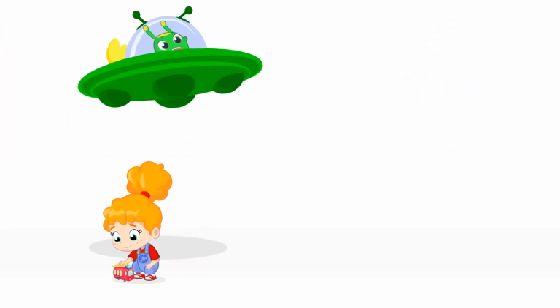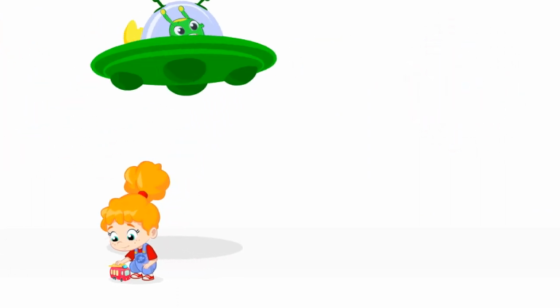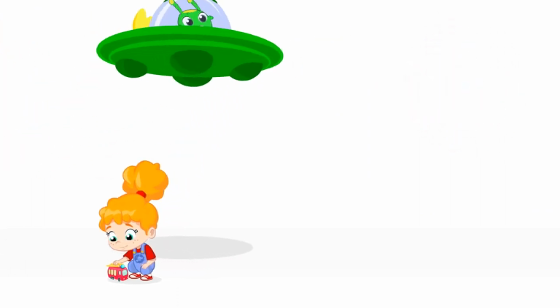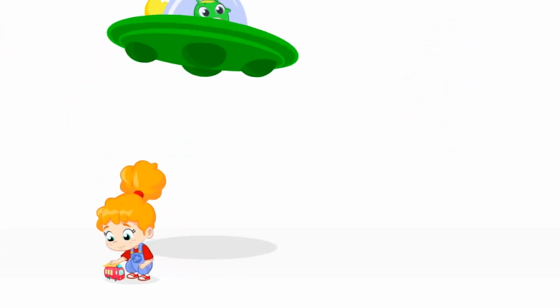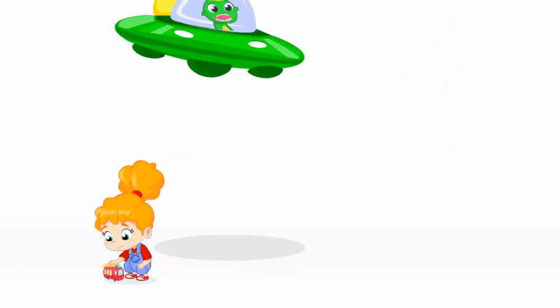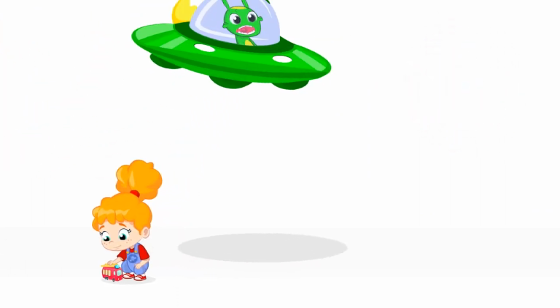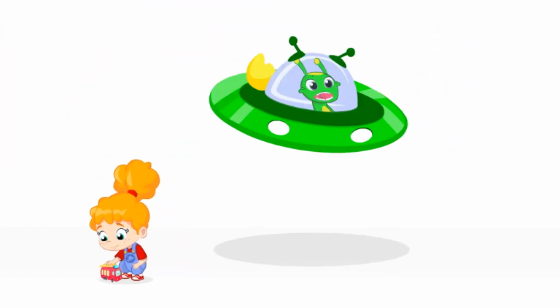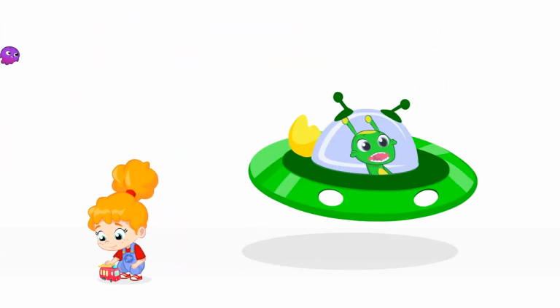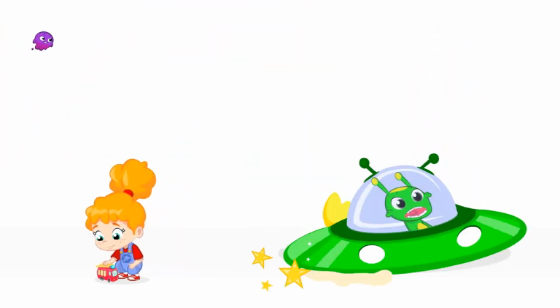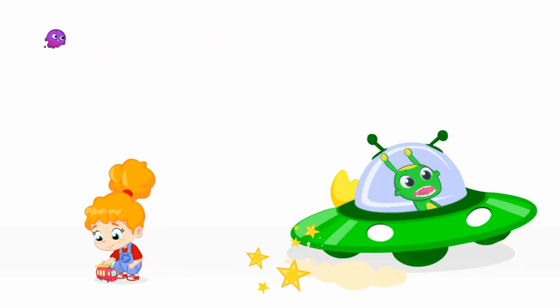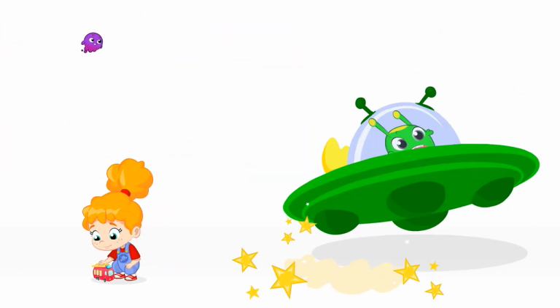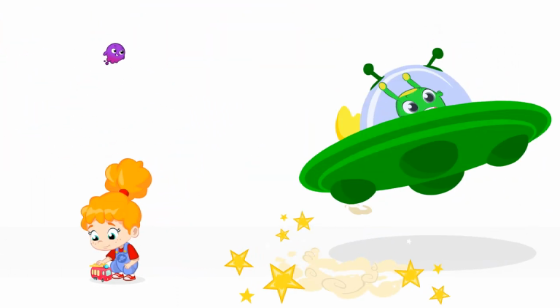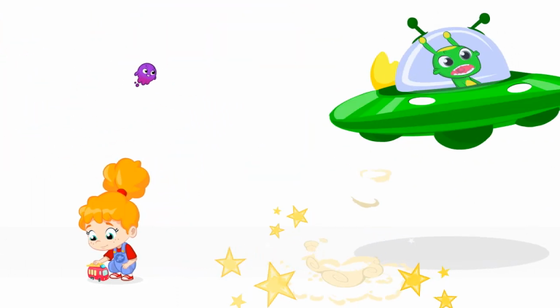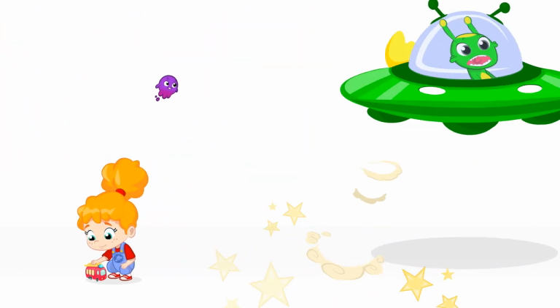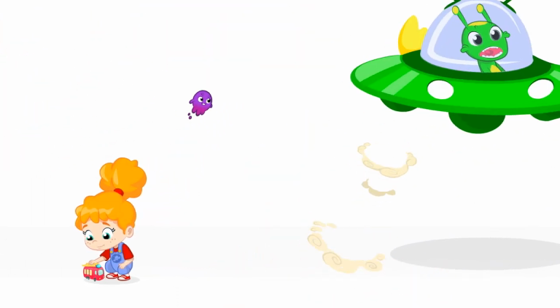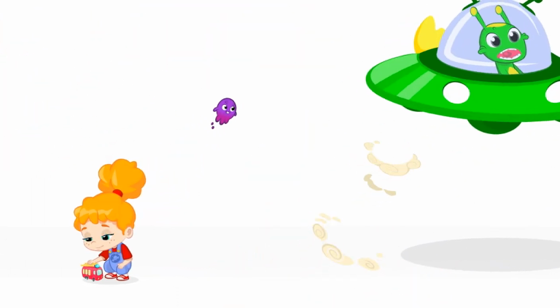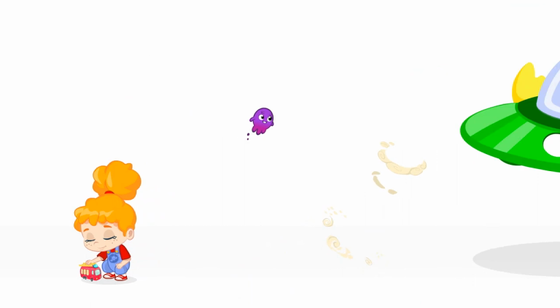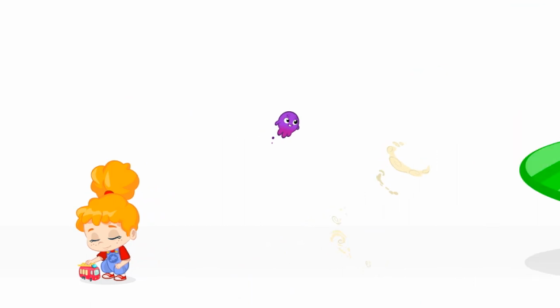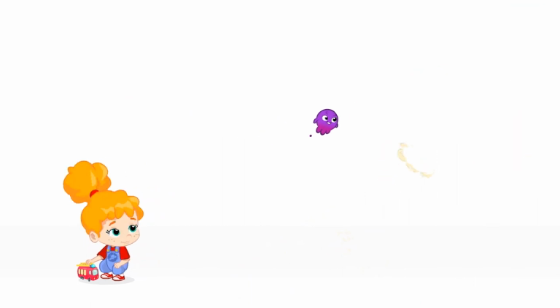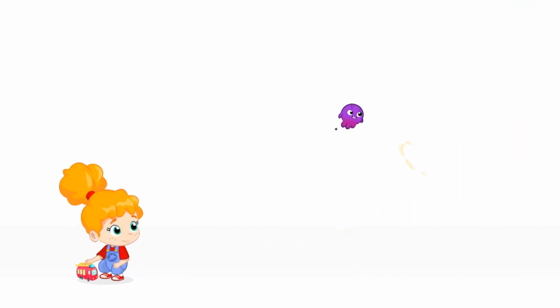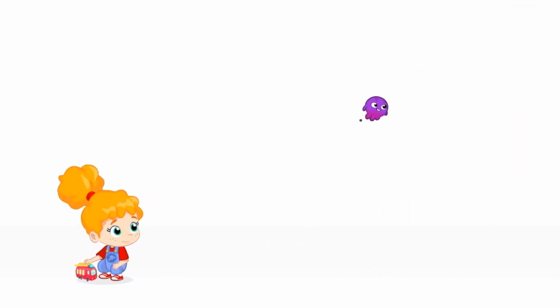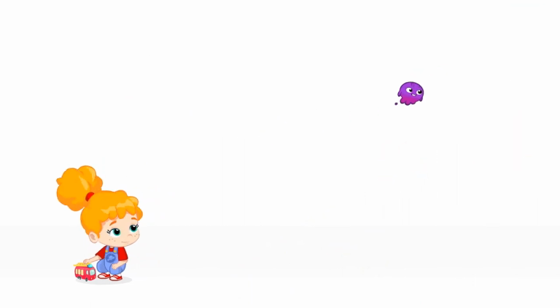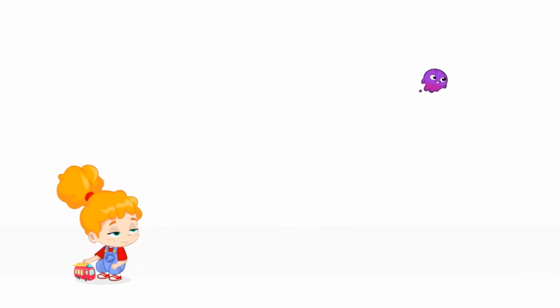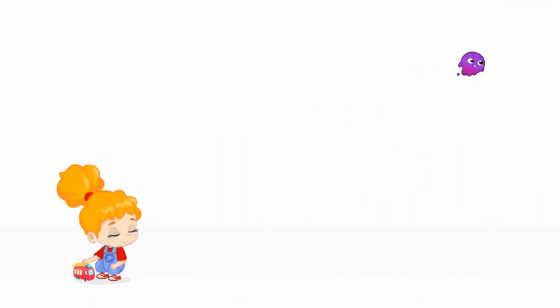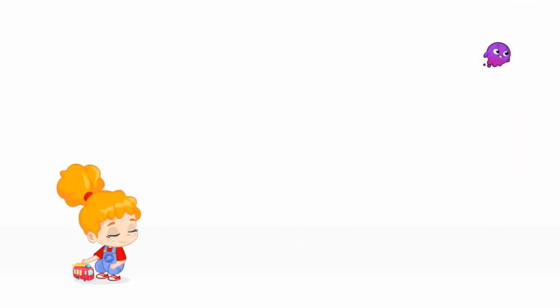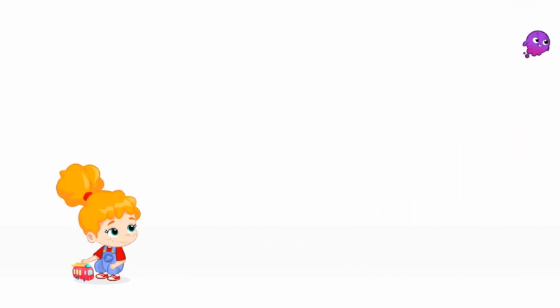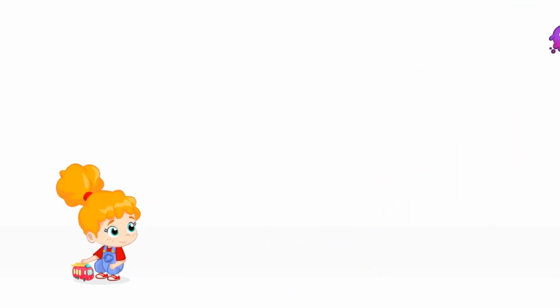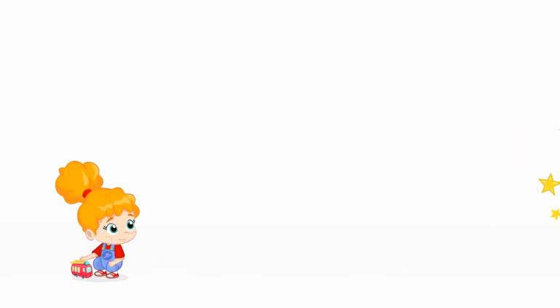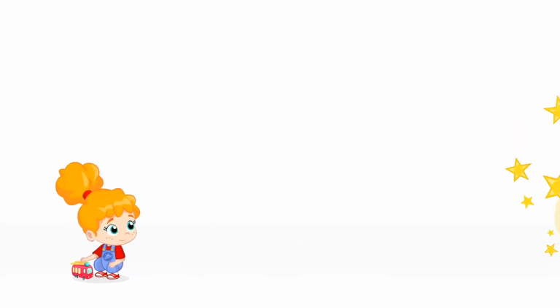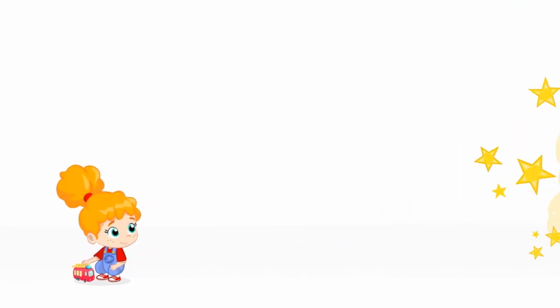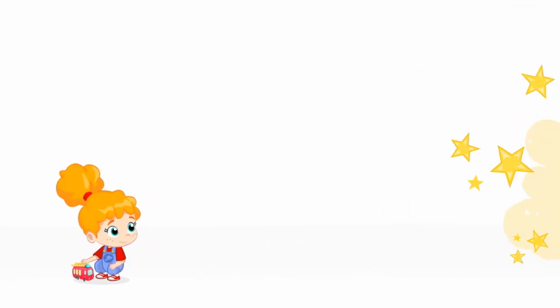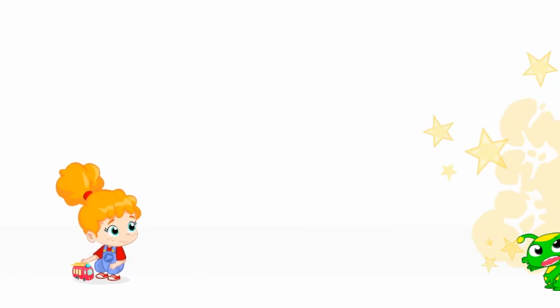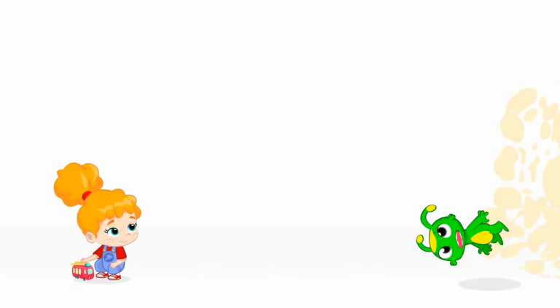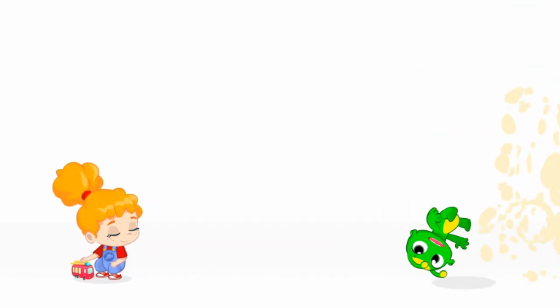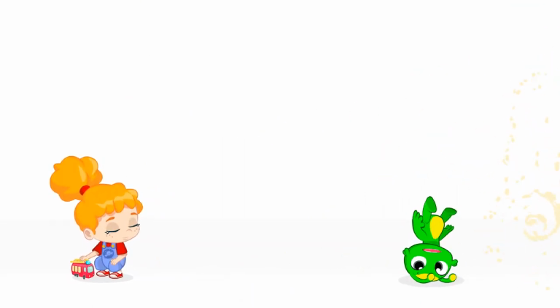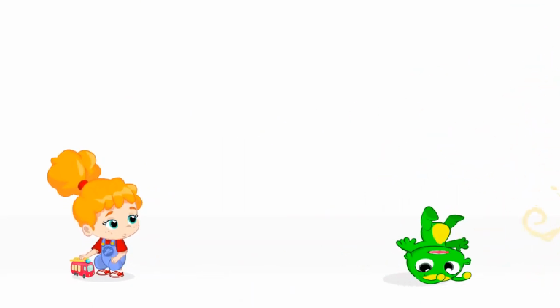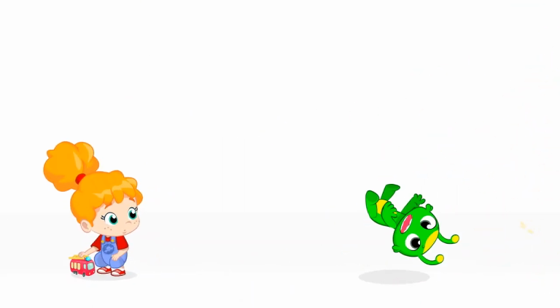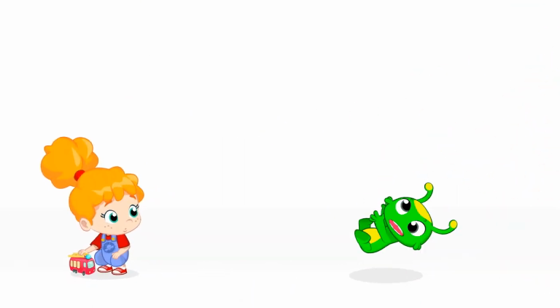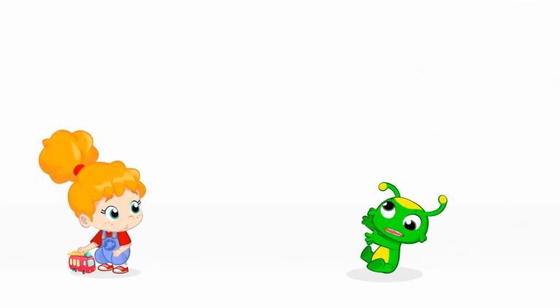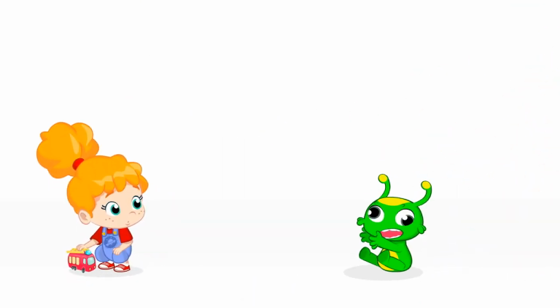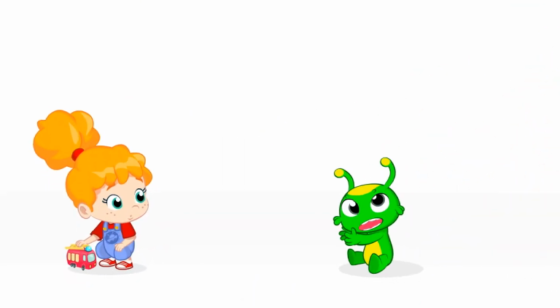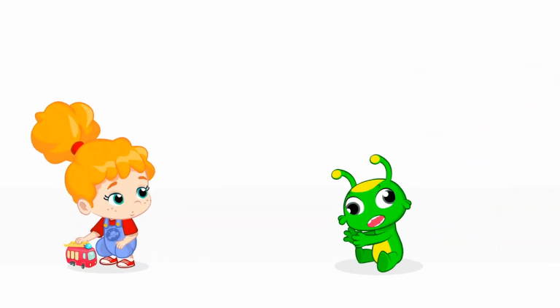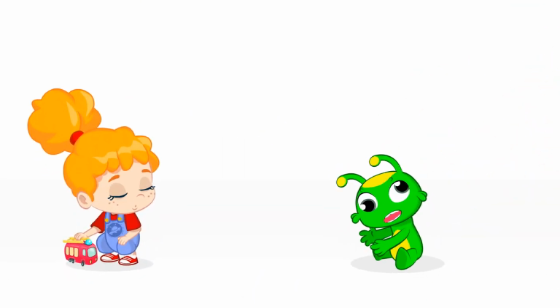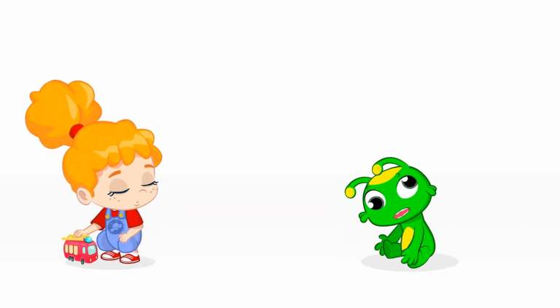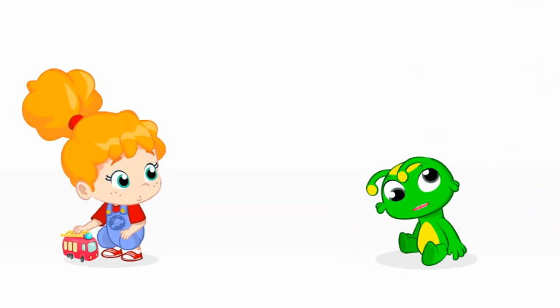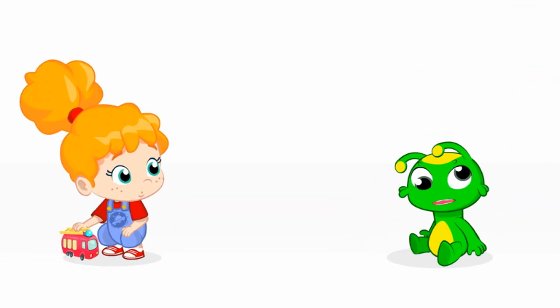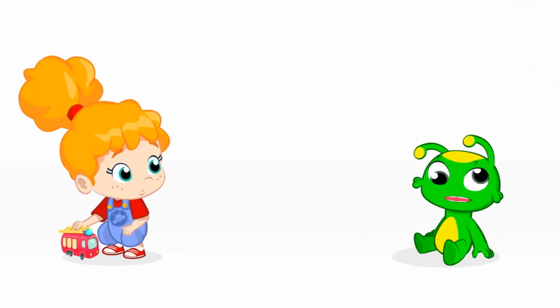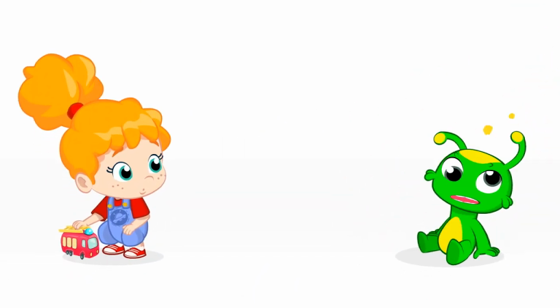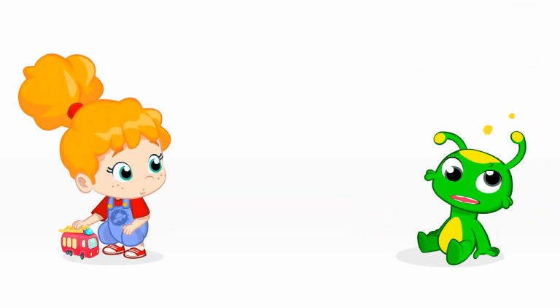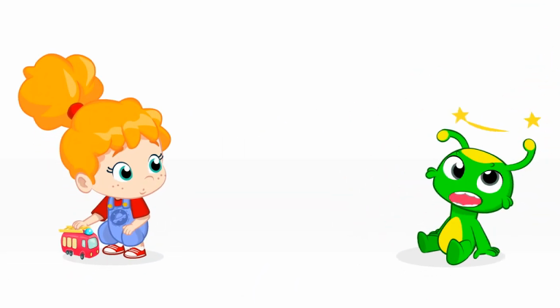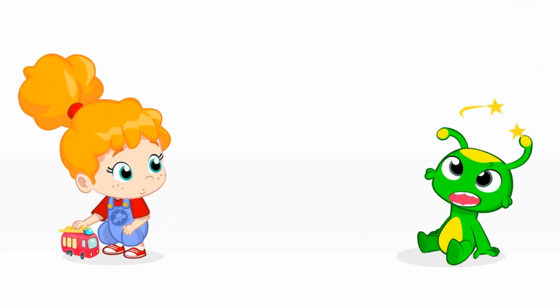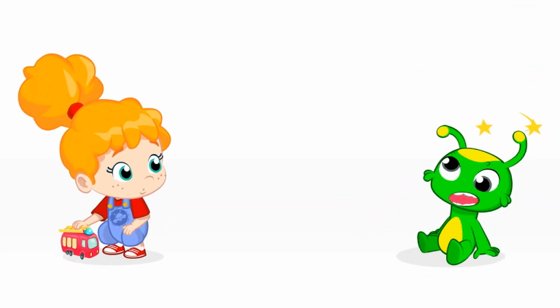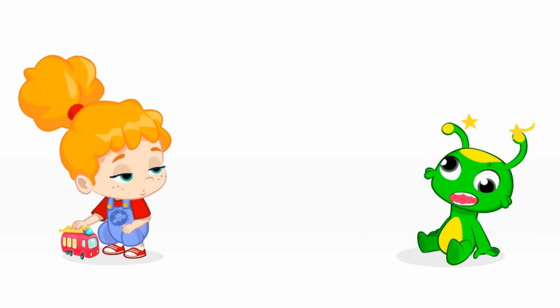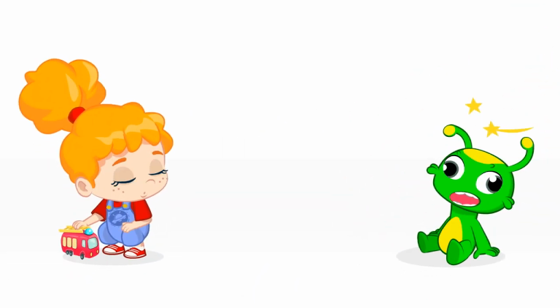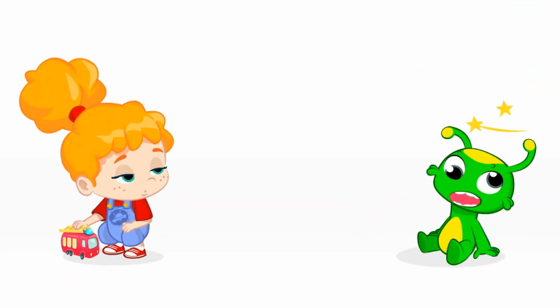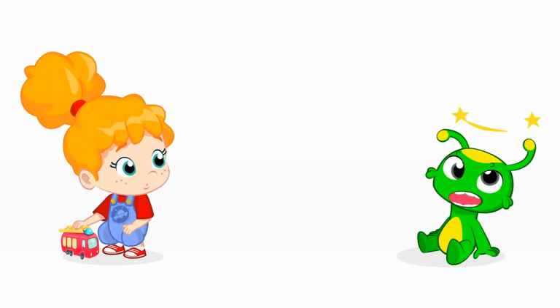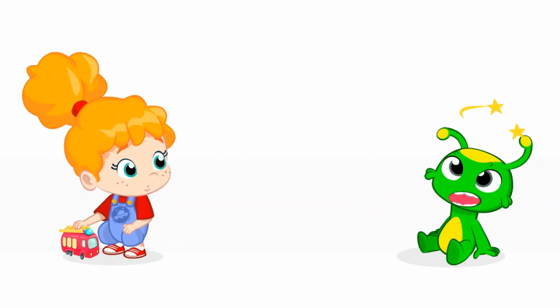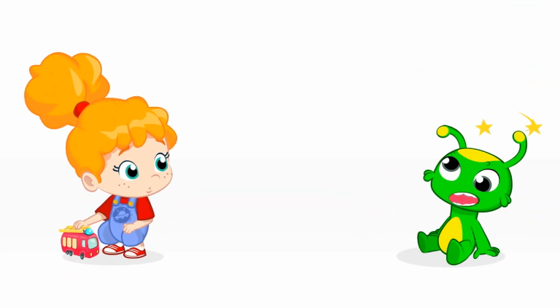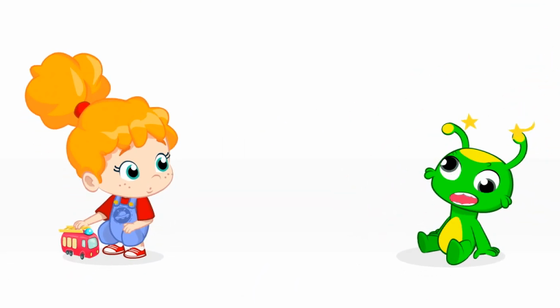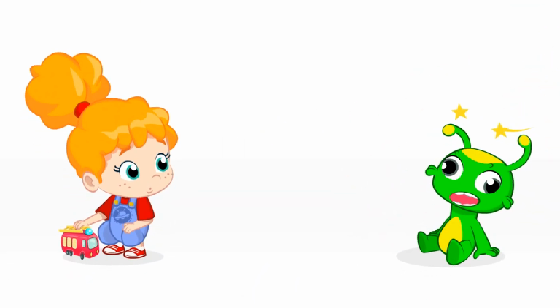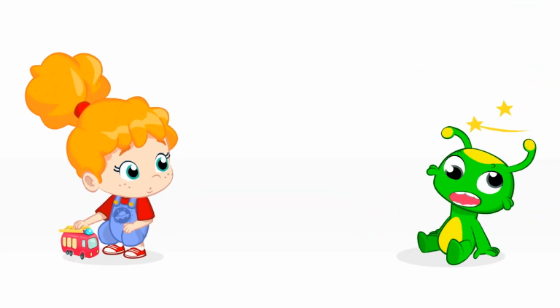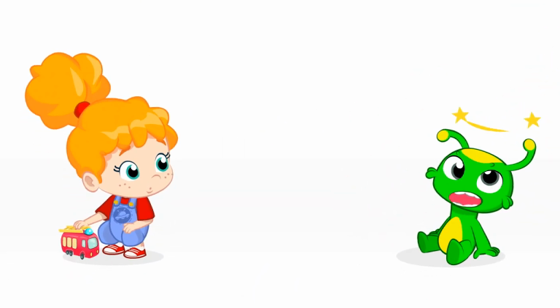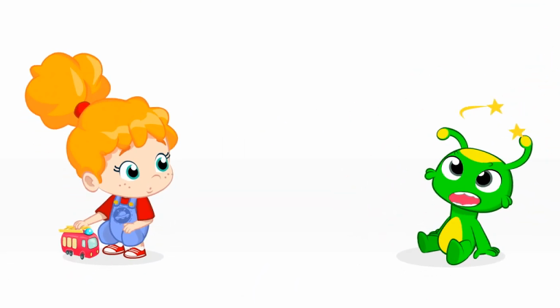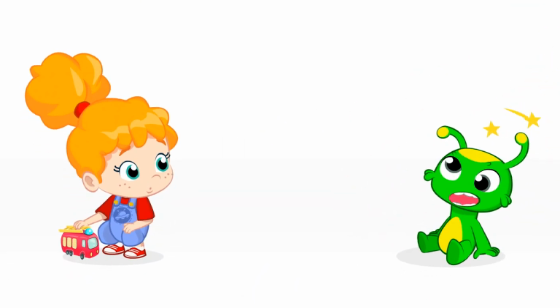Groovy the Martian, he comes from space. He's ready to have fun. Groovy, Pops and baby, you live awesome adventures.